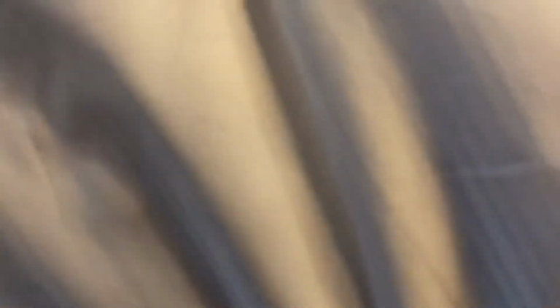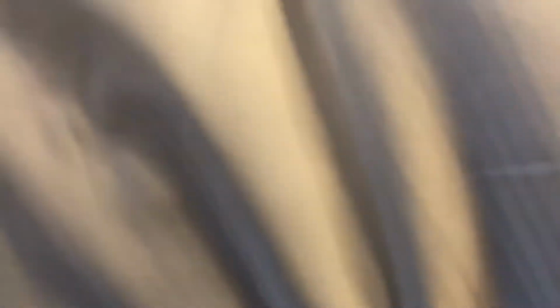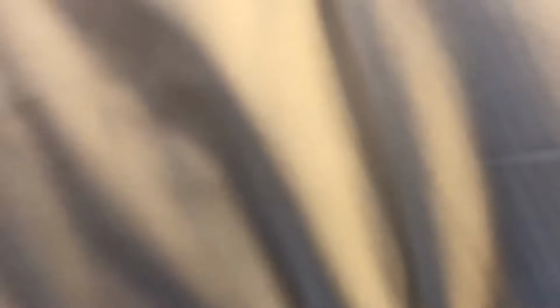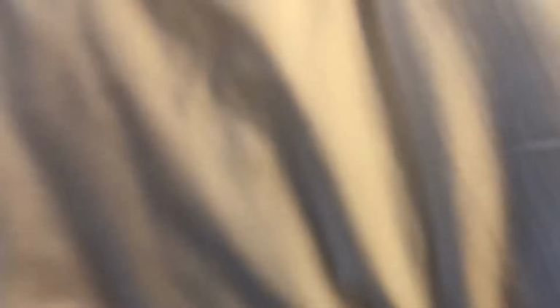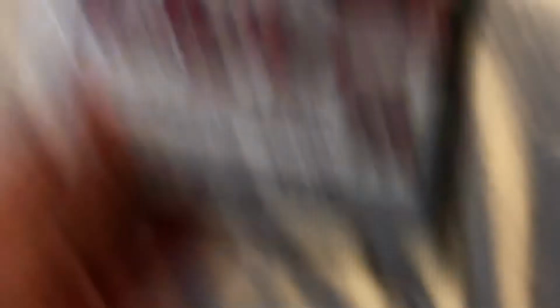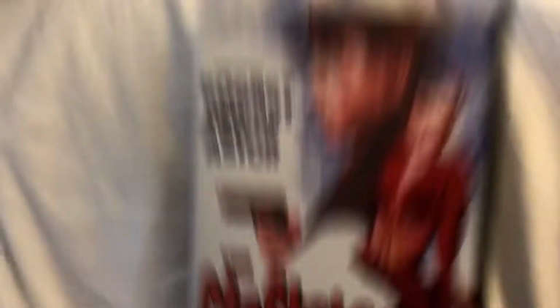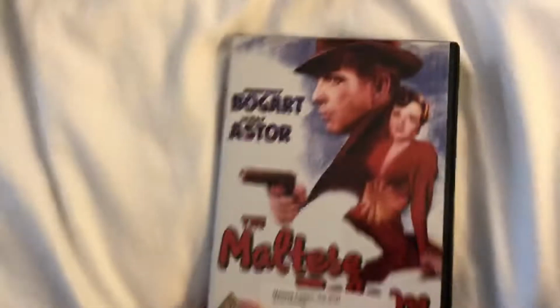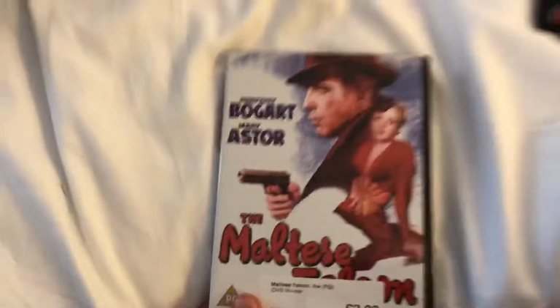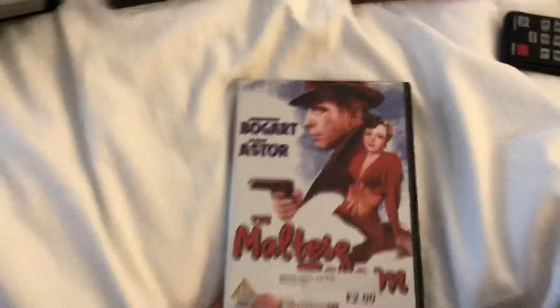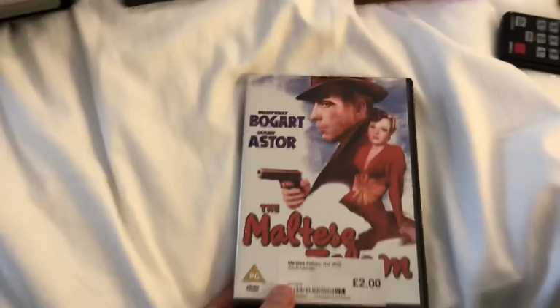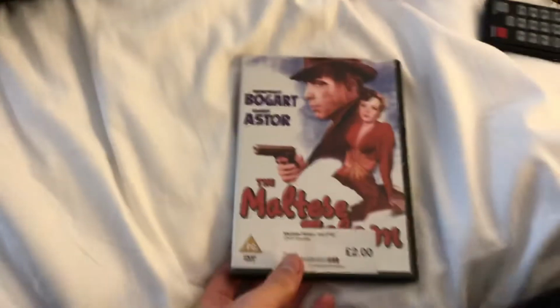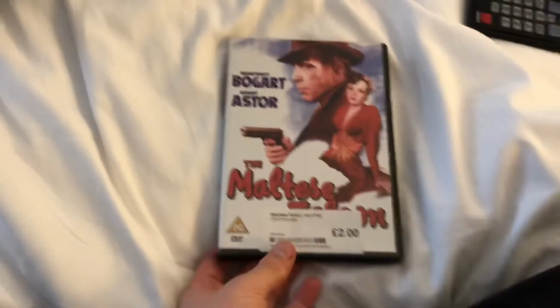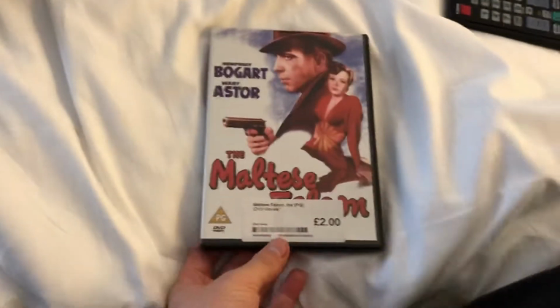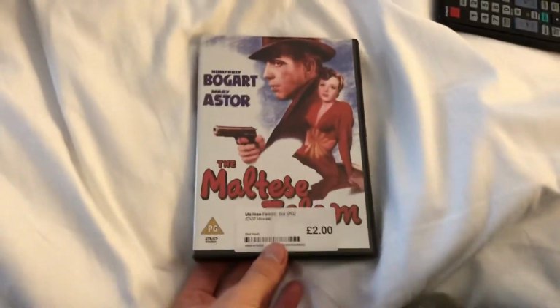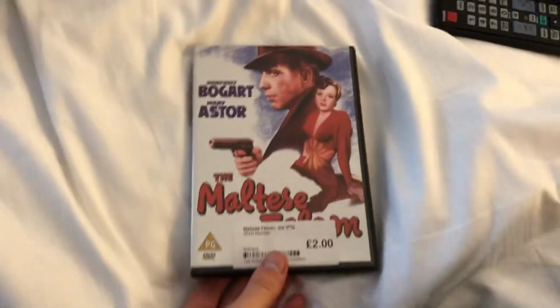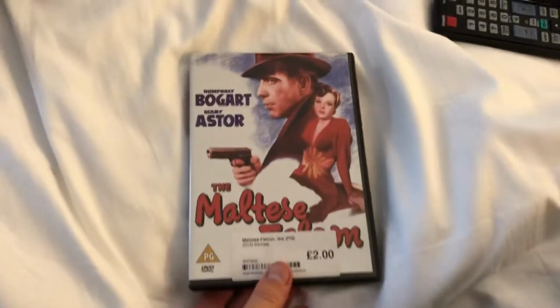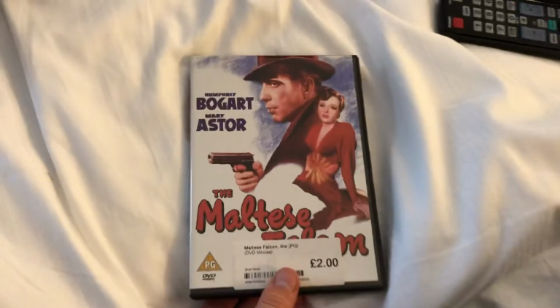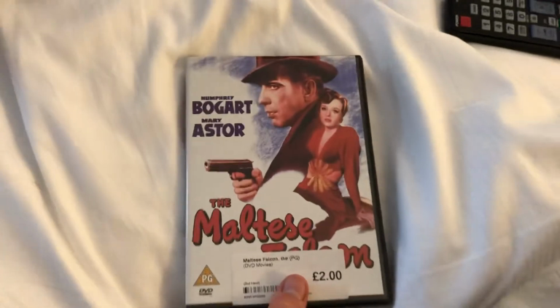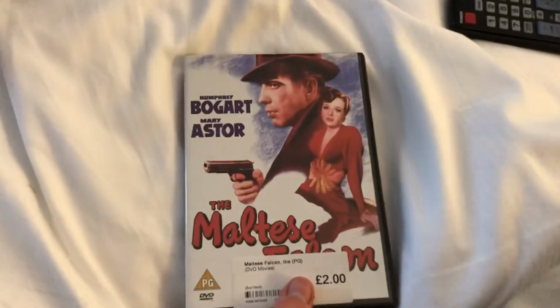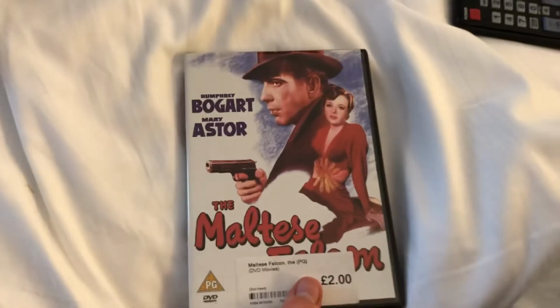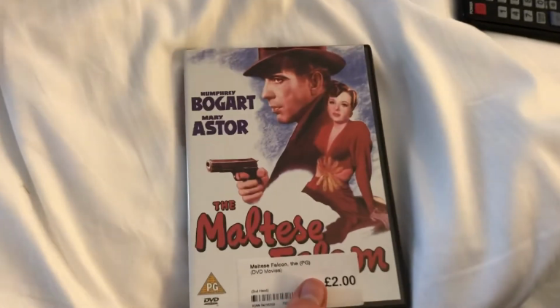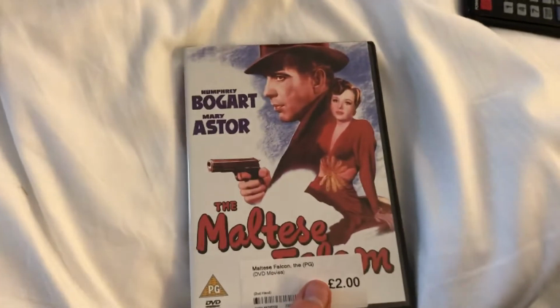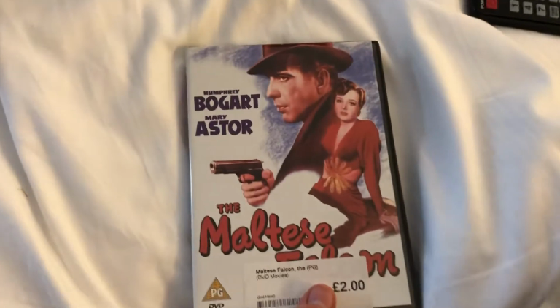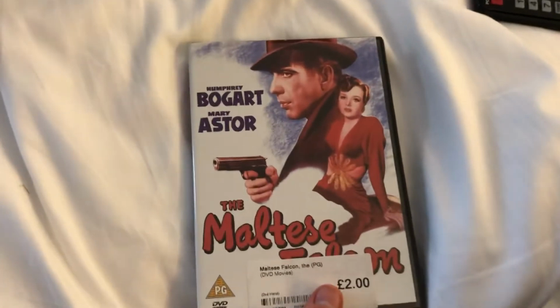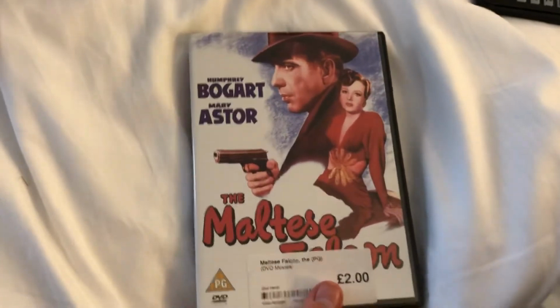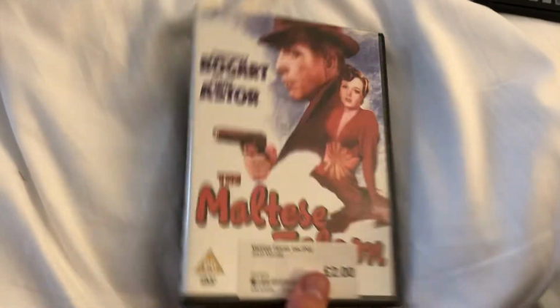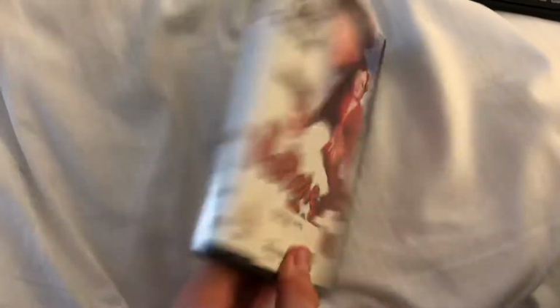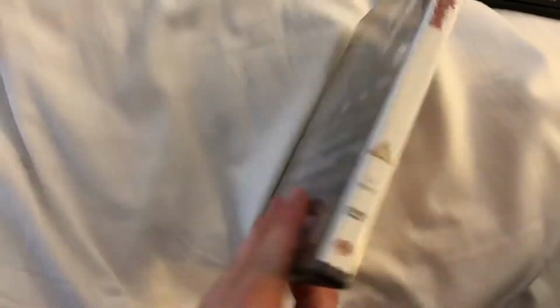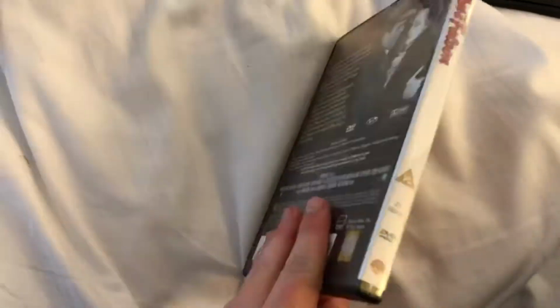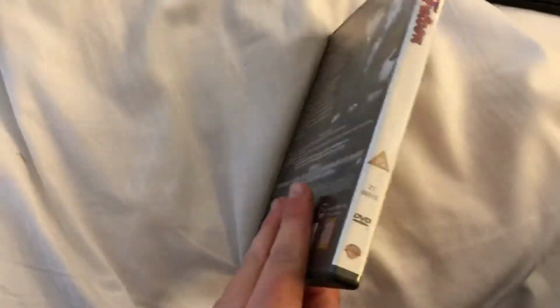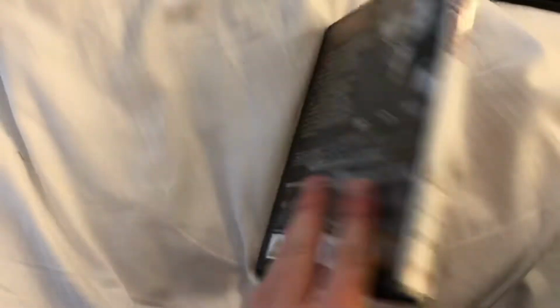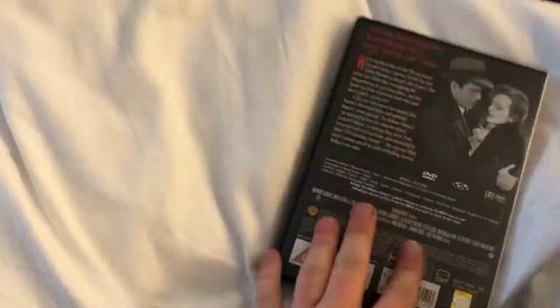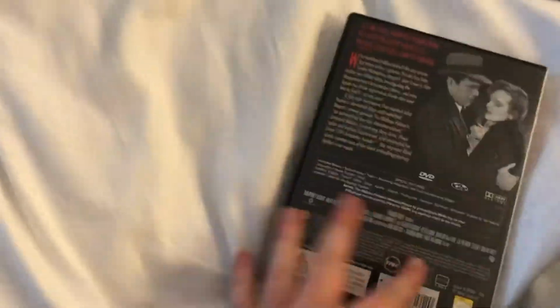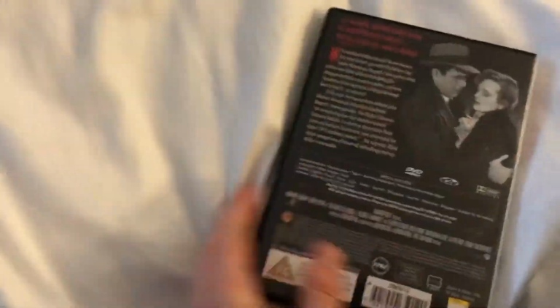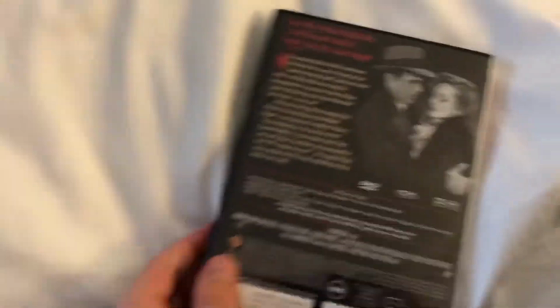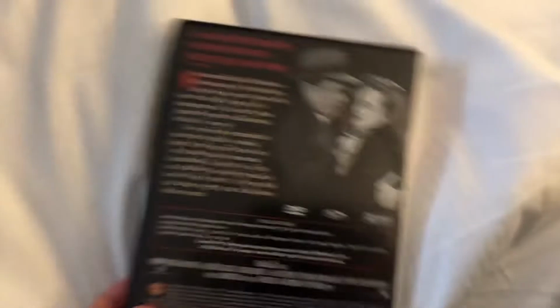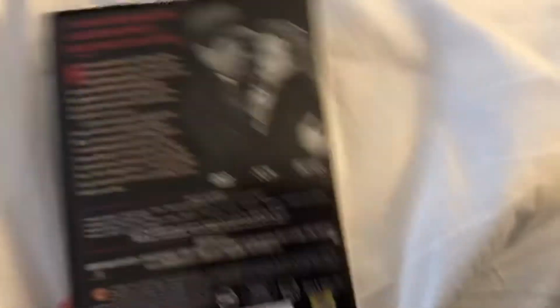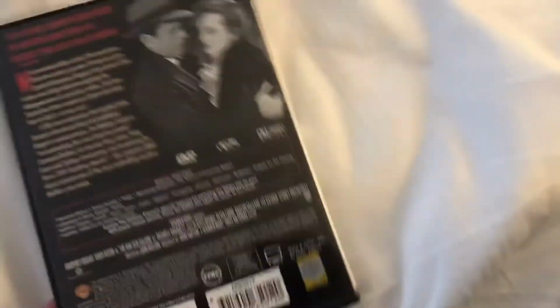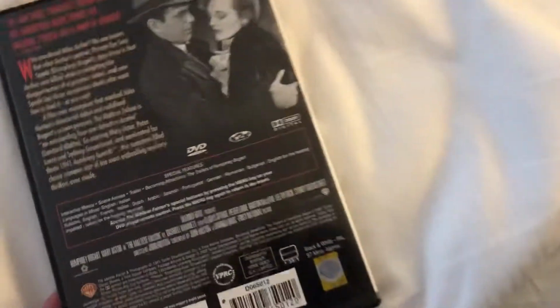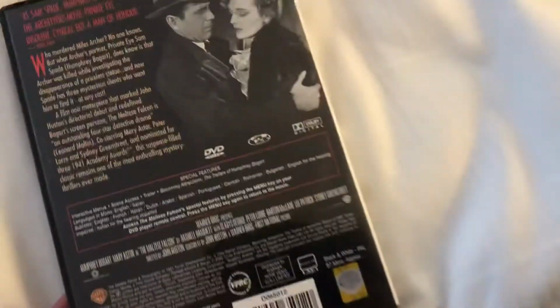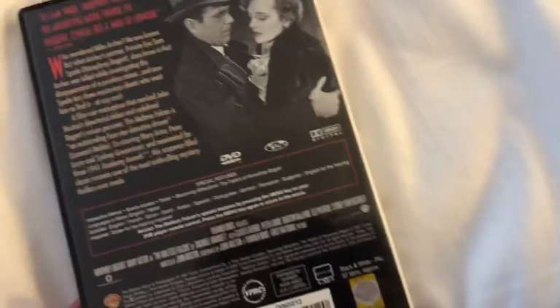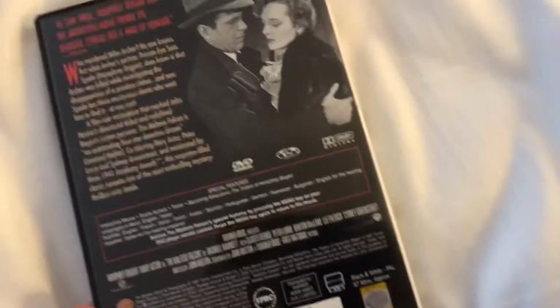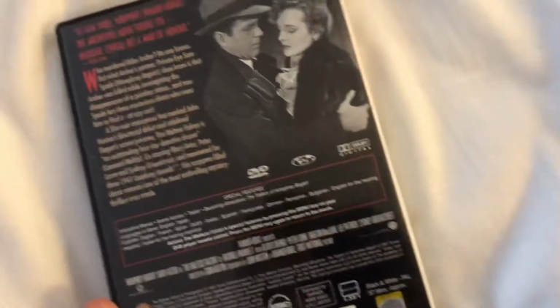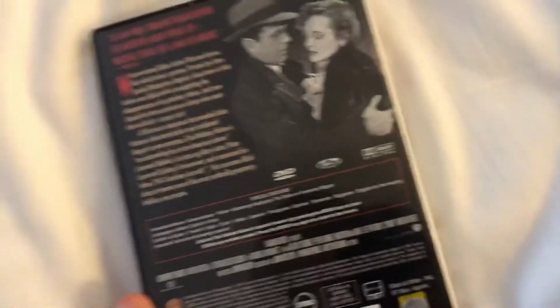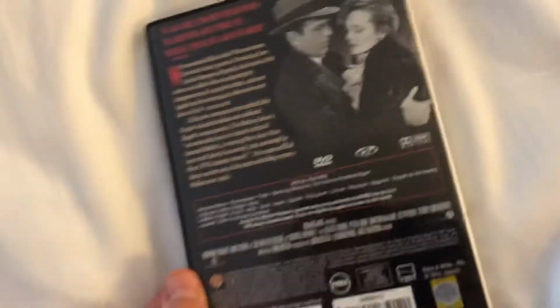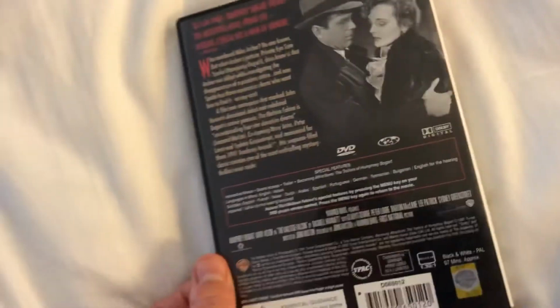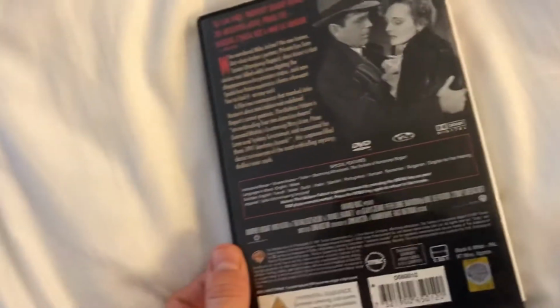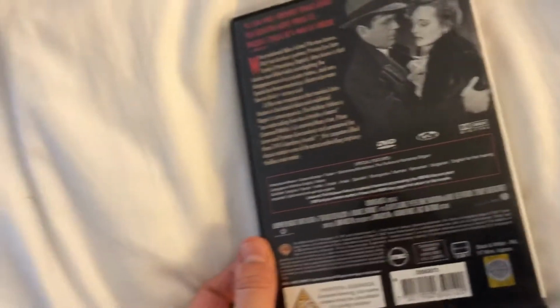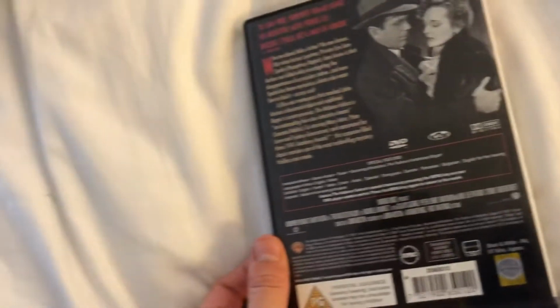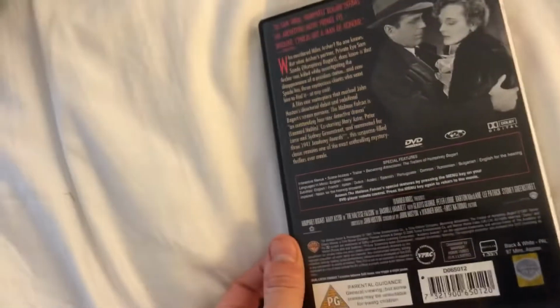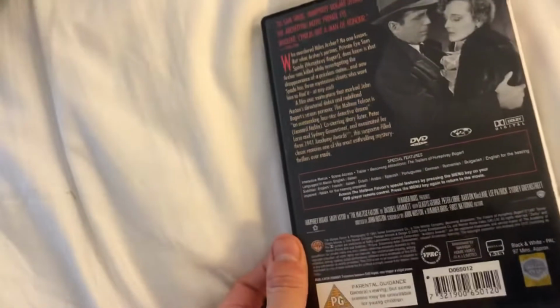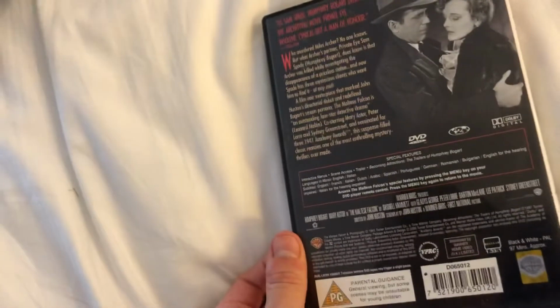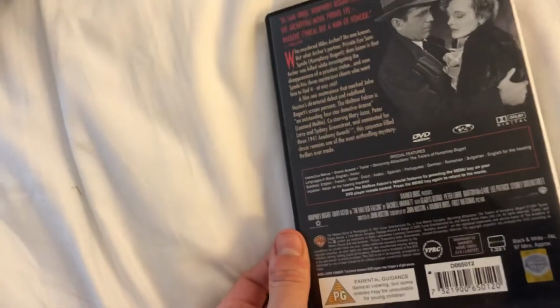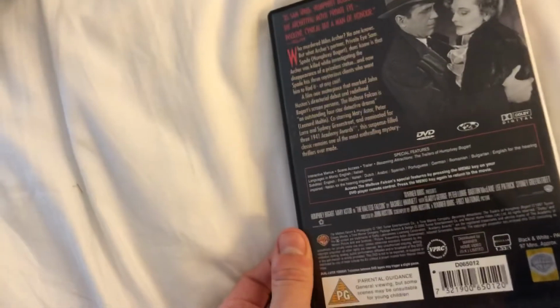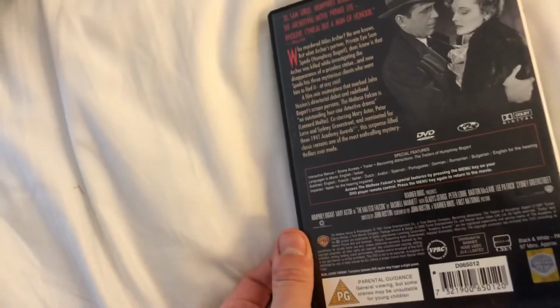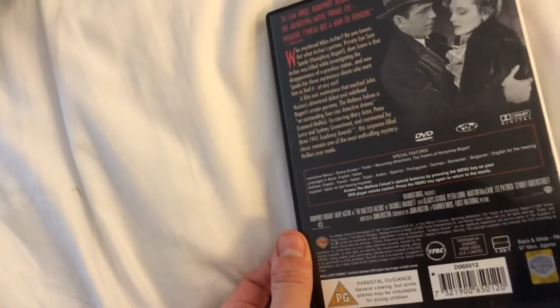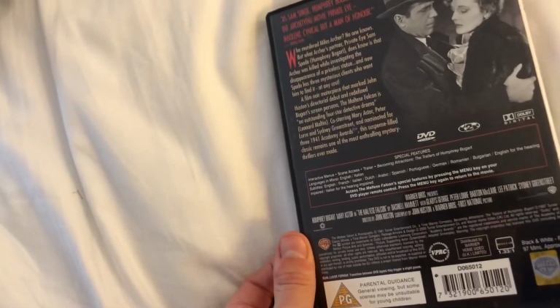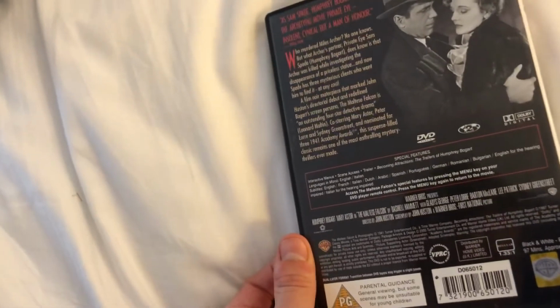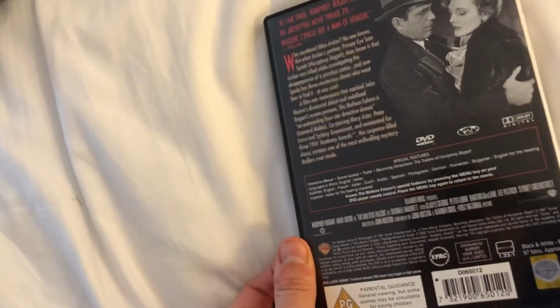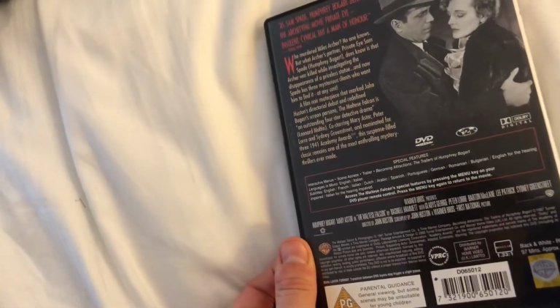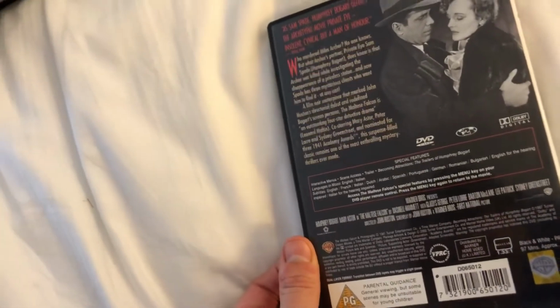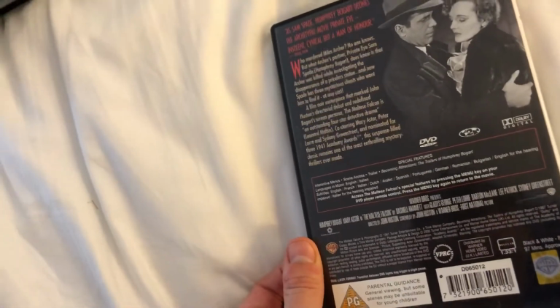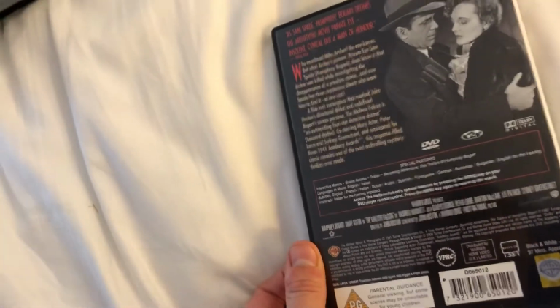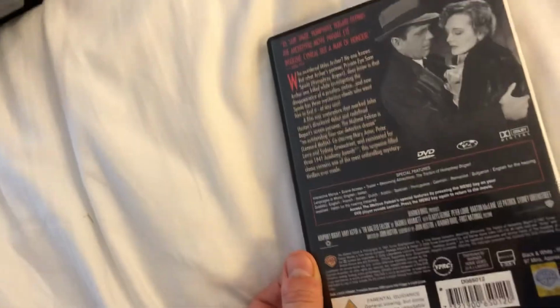Next up is The Maltese Falcon. Front, the spine, and the back. It's a Warner Video release from 2000.